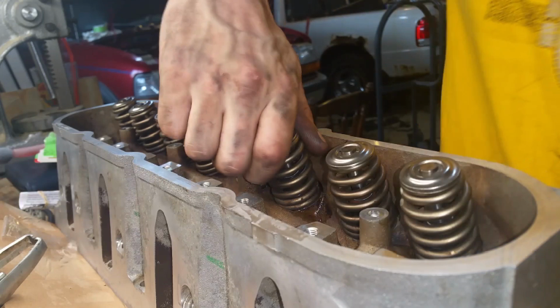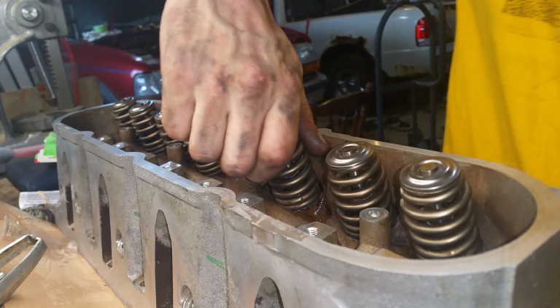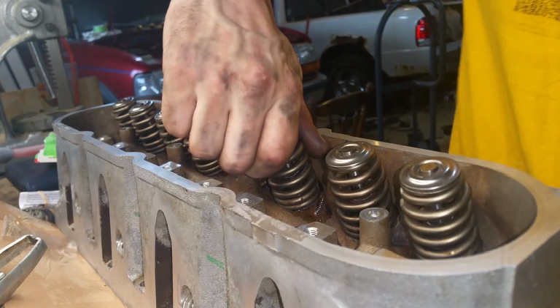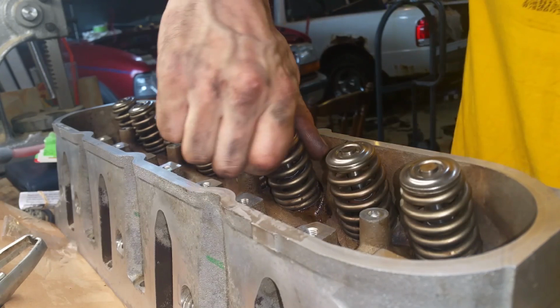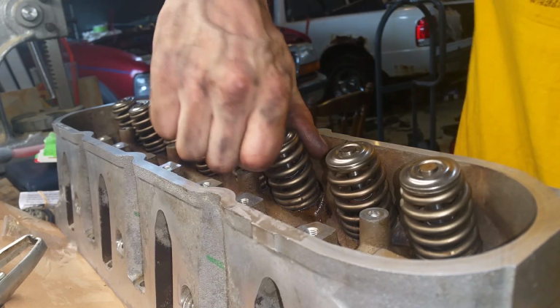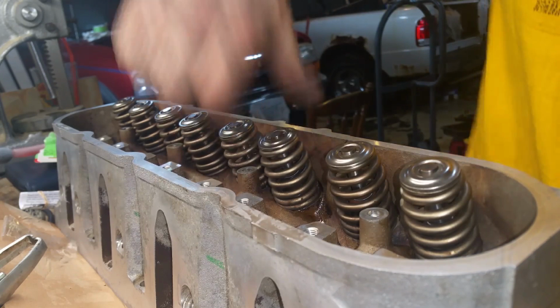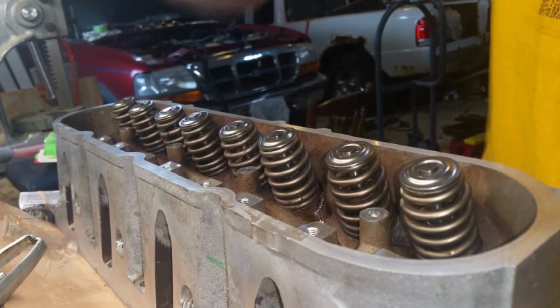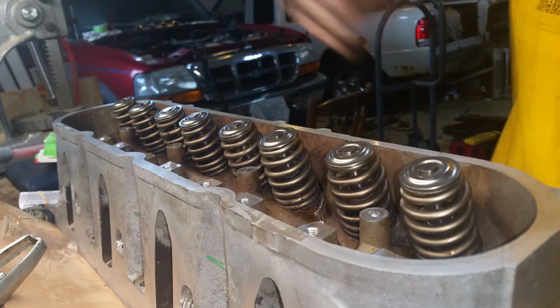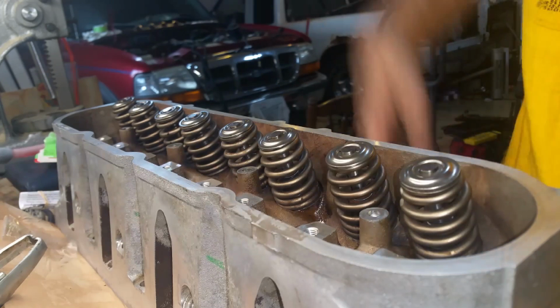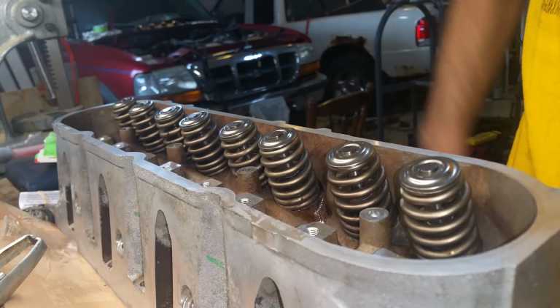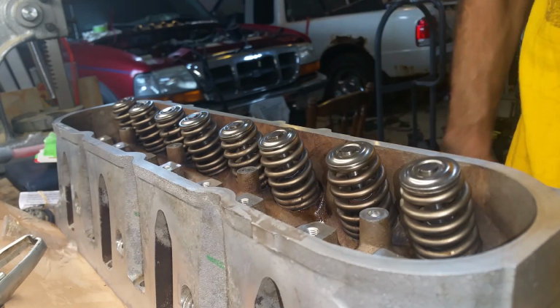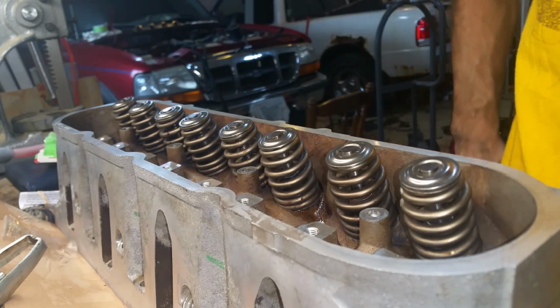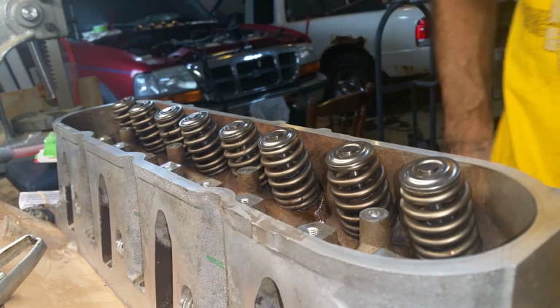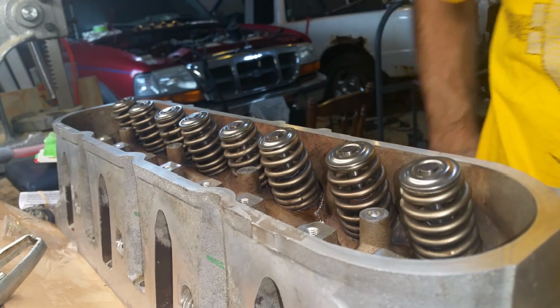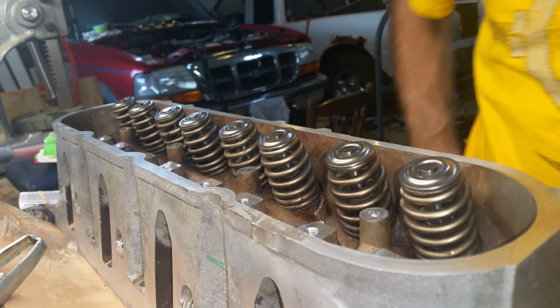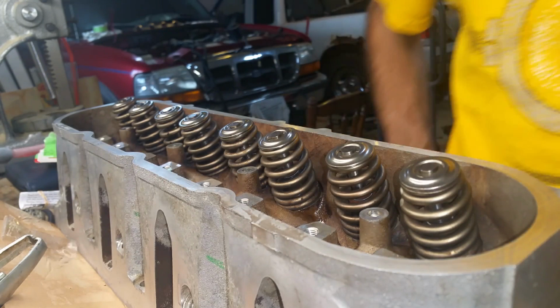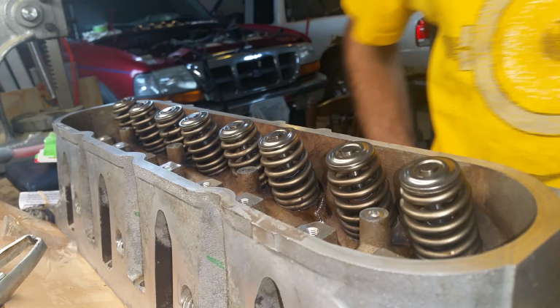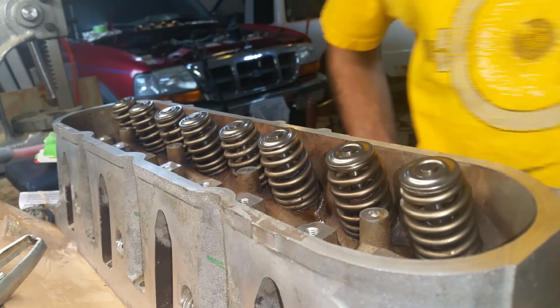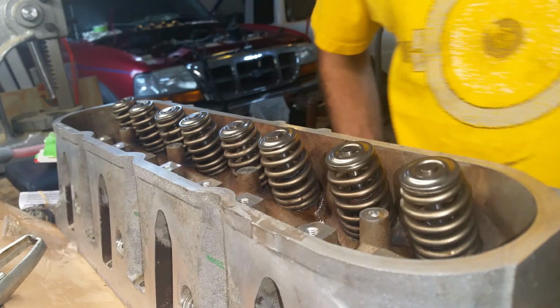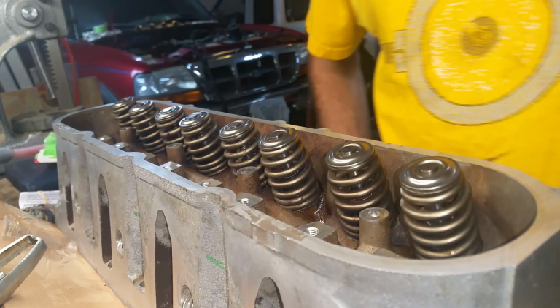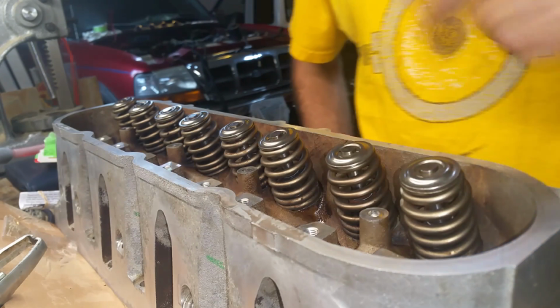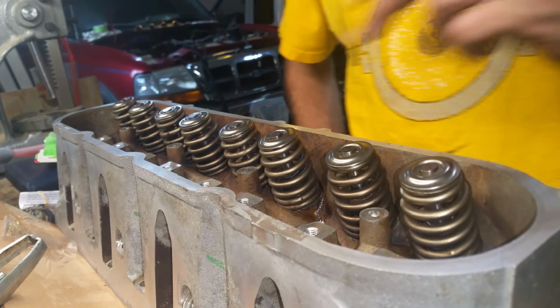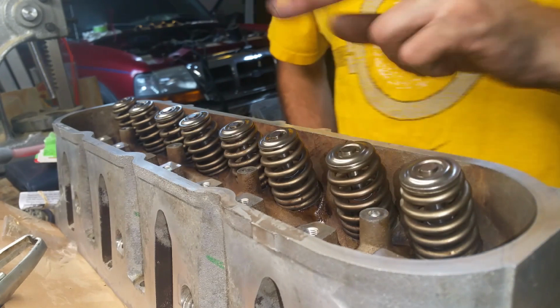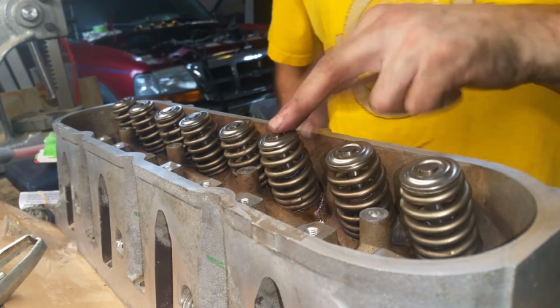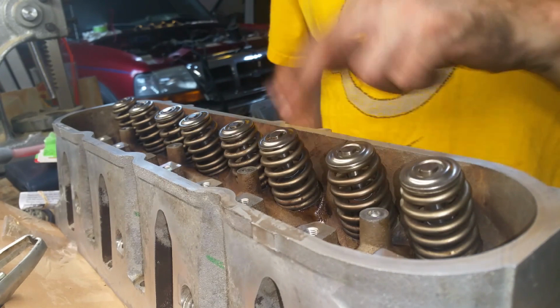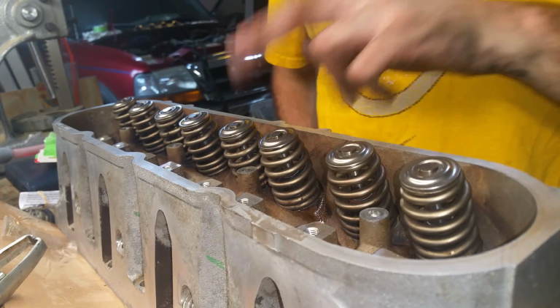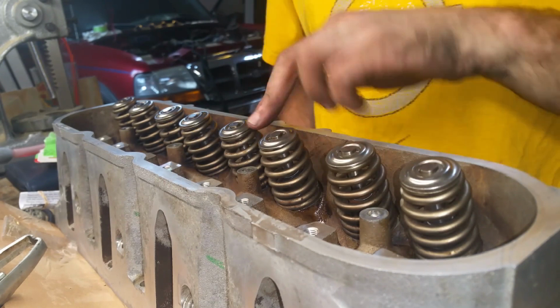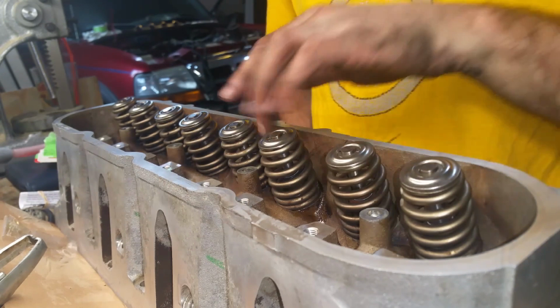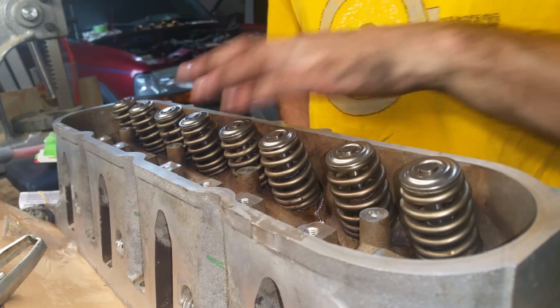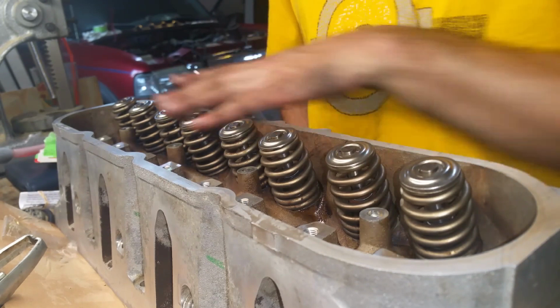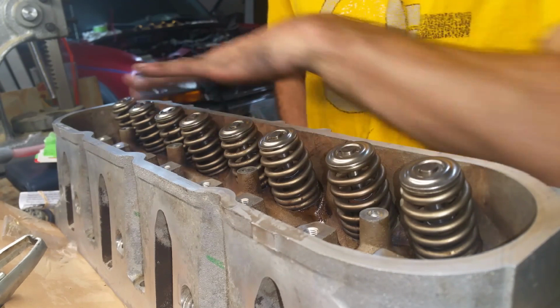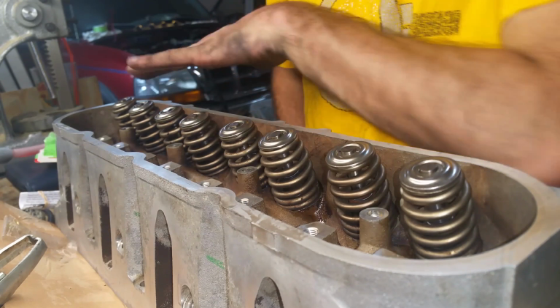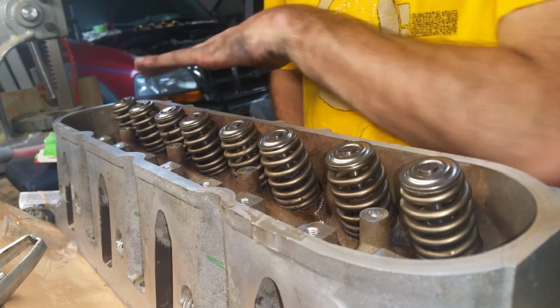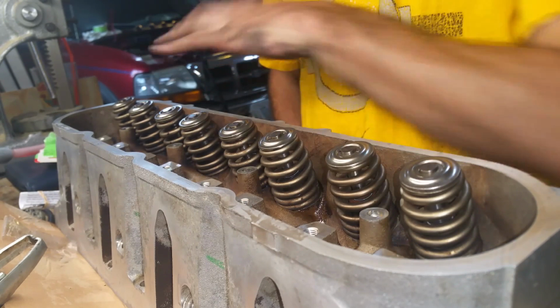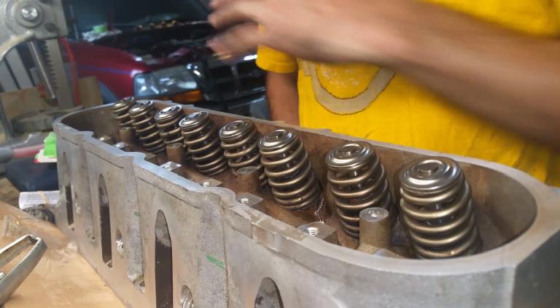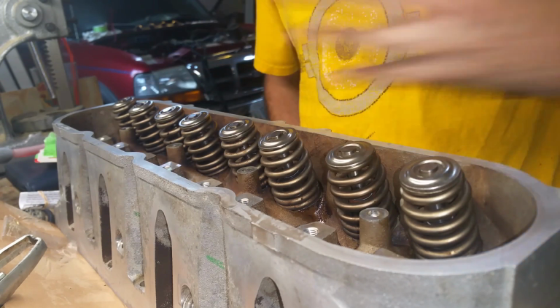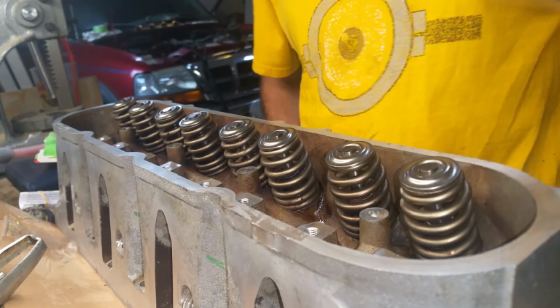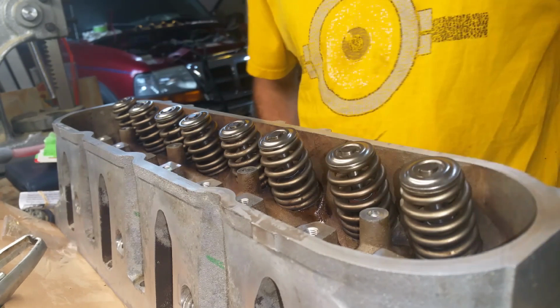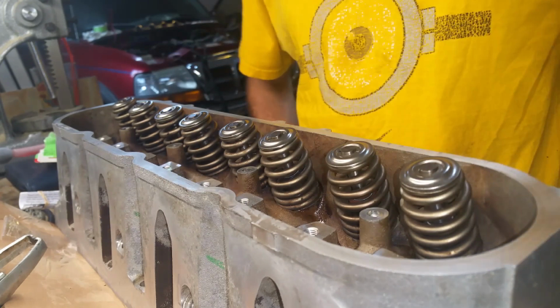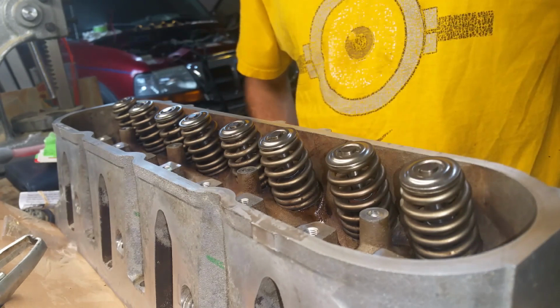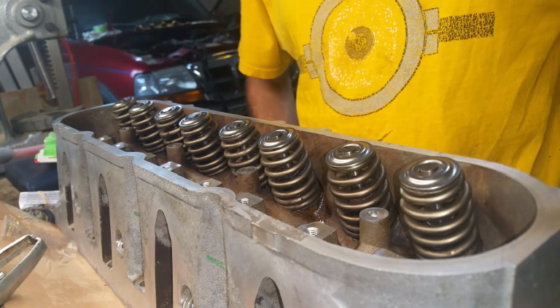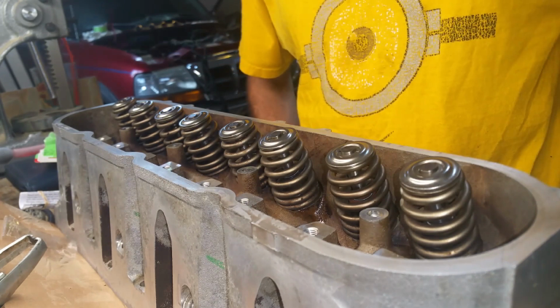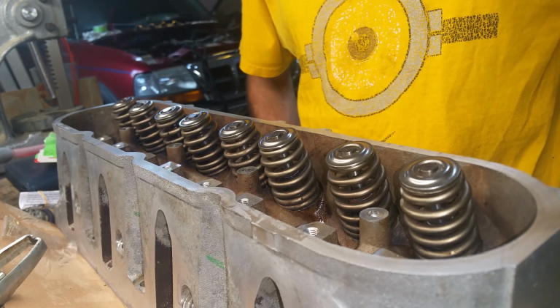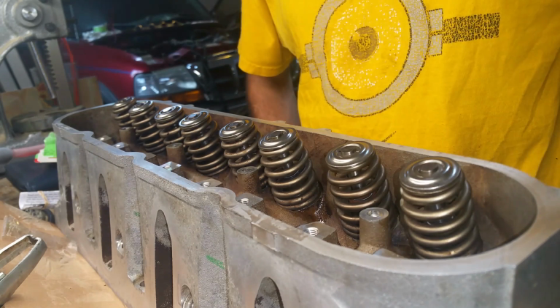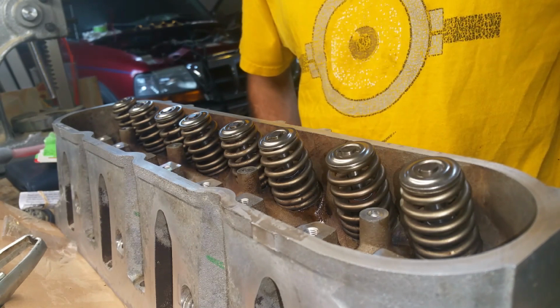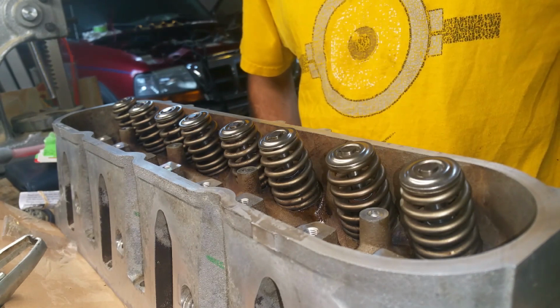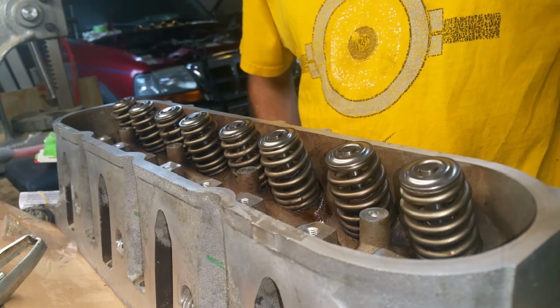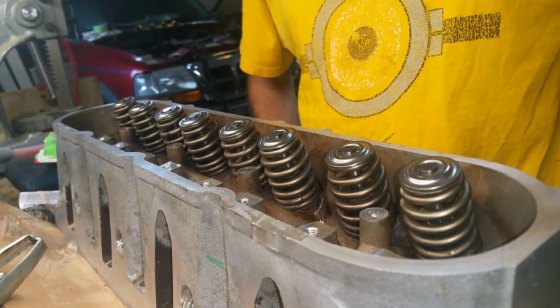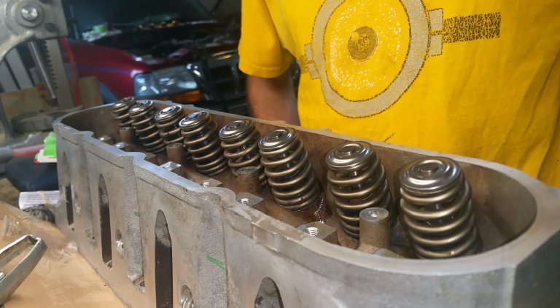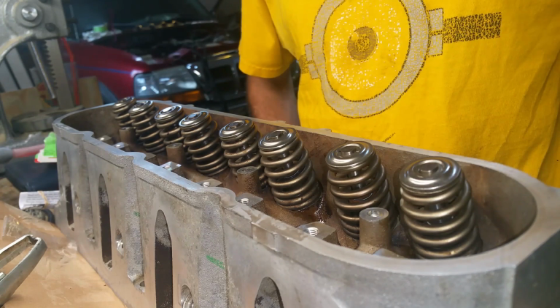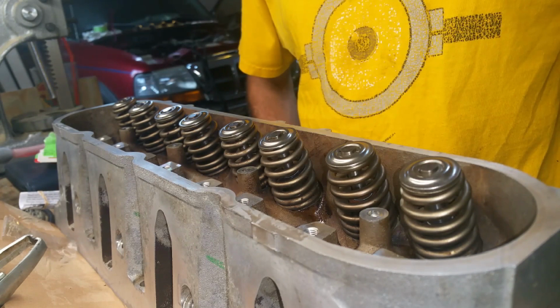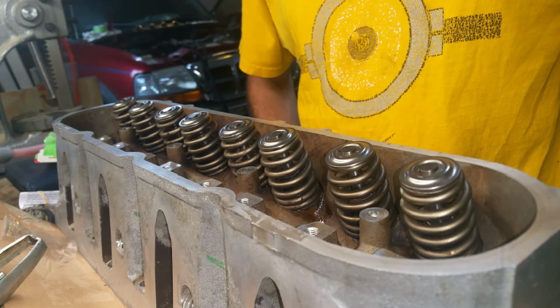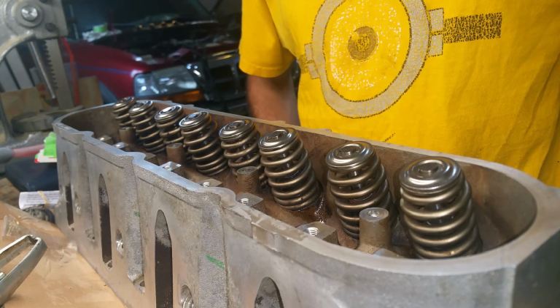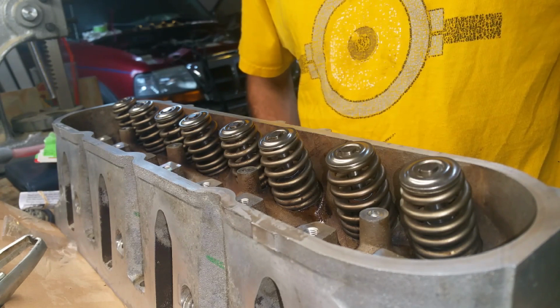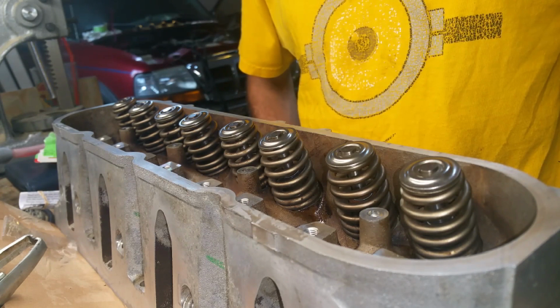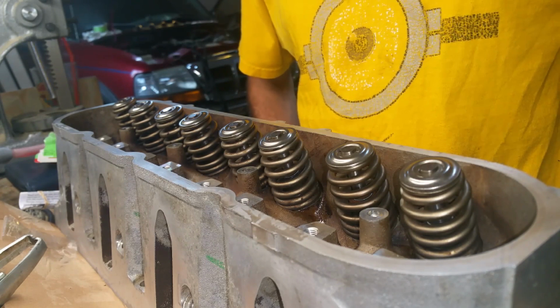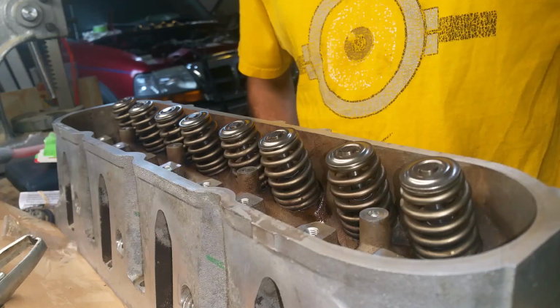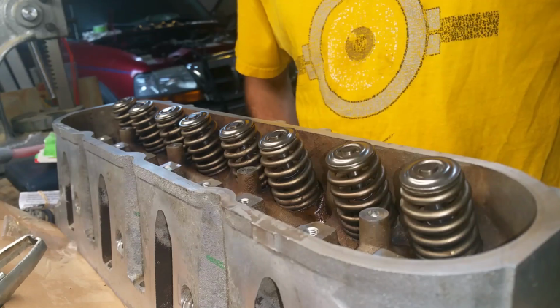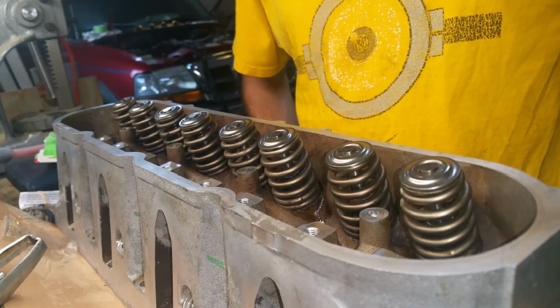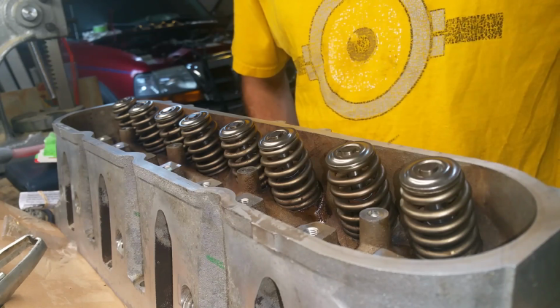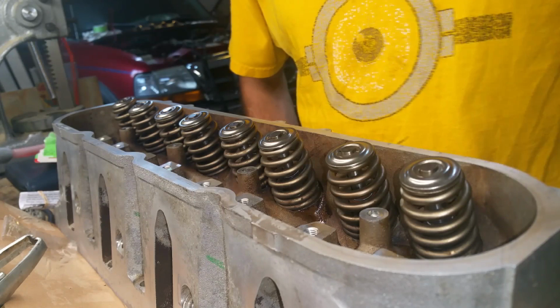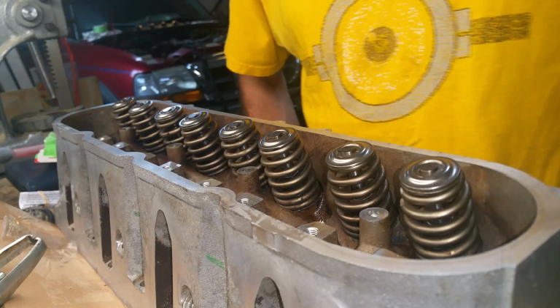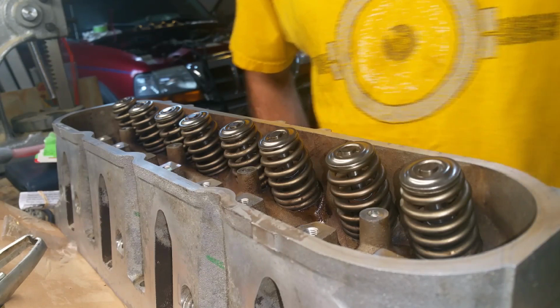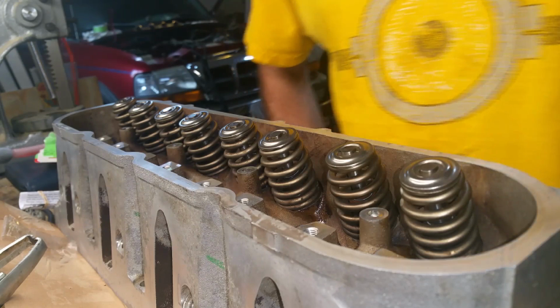Pop it off and that one's done. Now the valve stem seal is replaced. I'll go through and do the rest of them, then pop this head in.